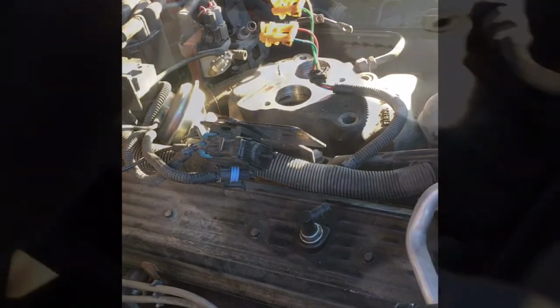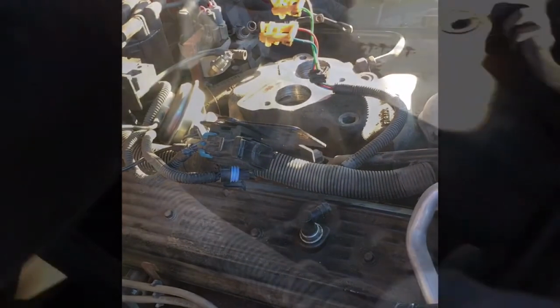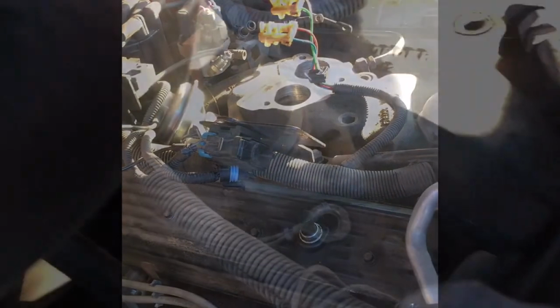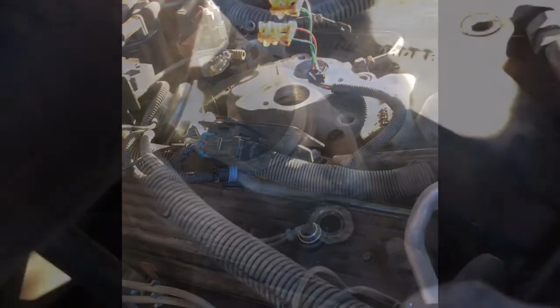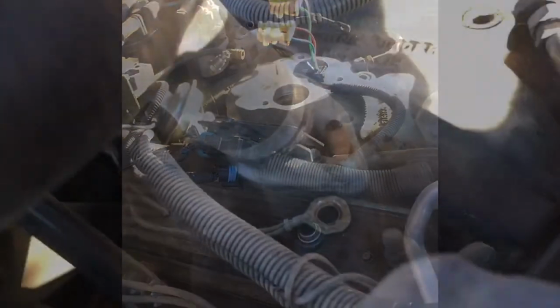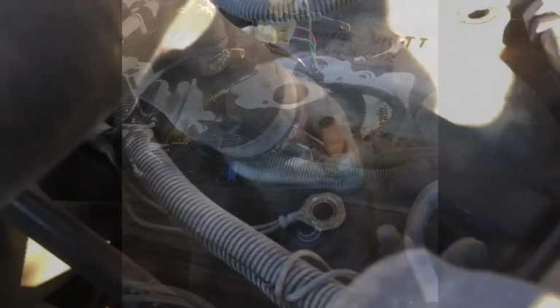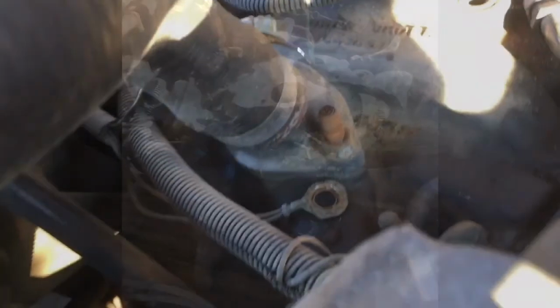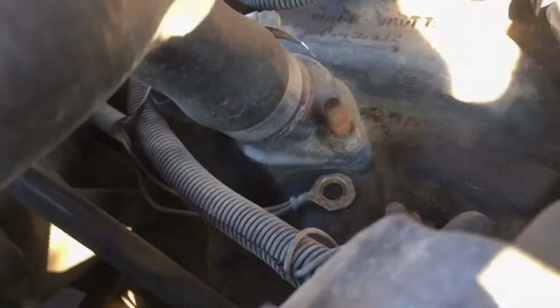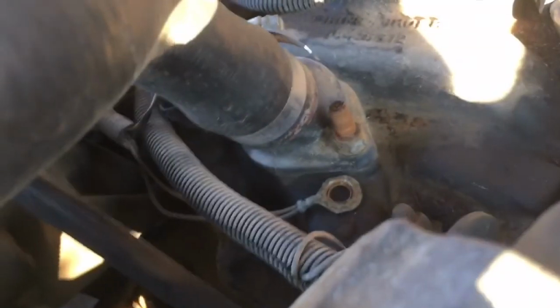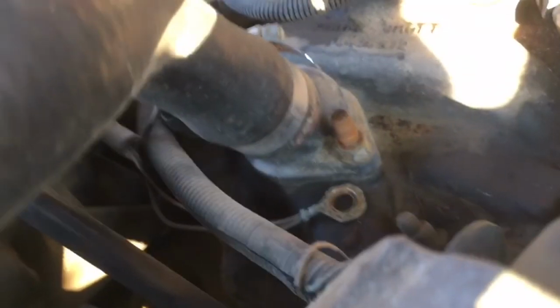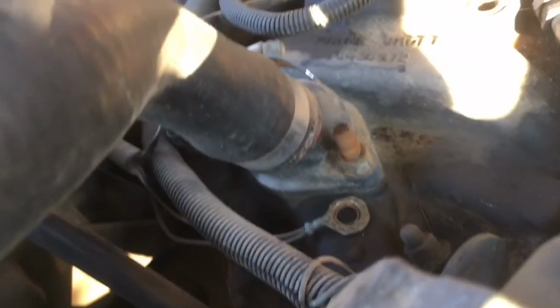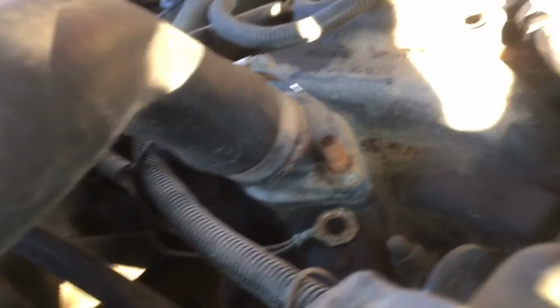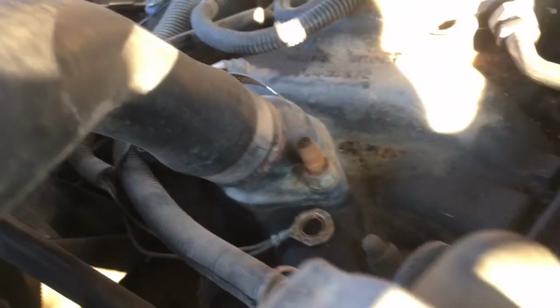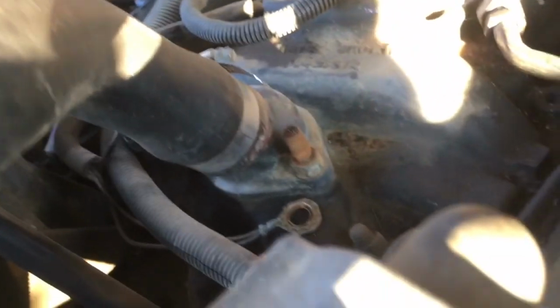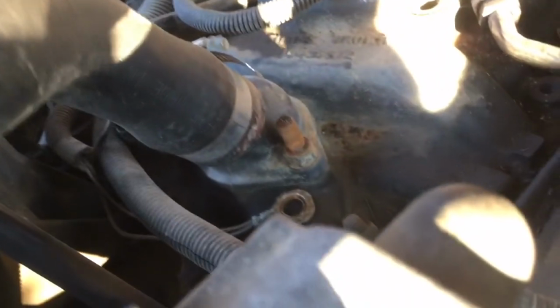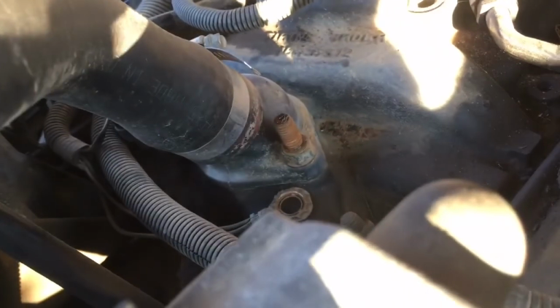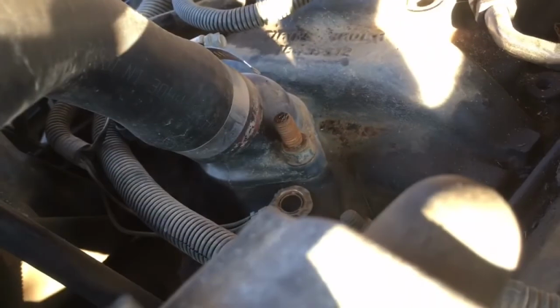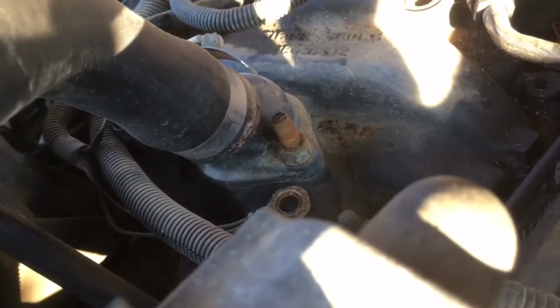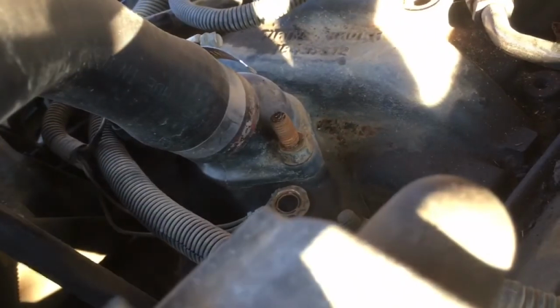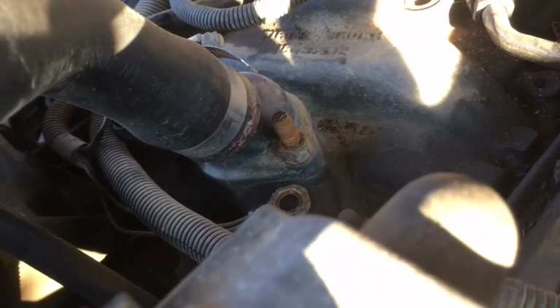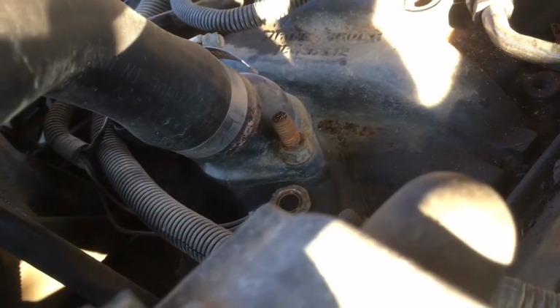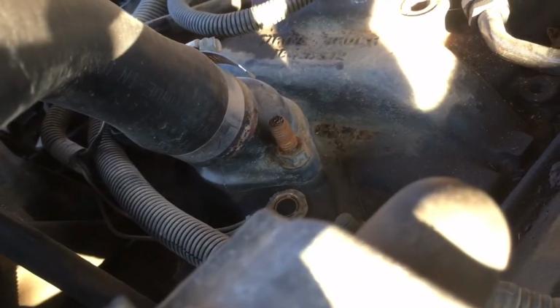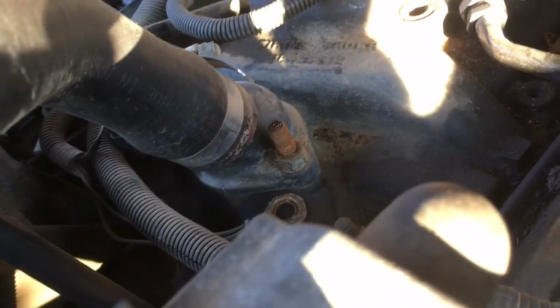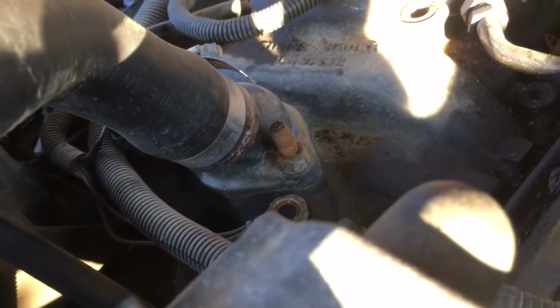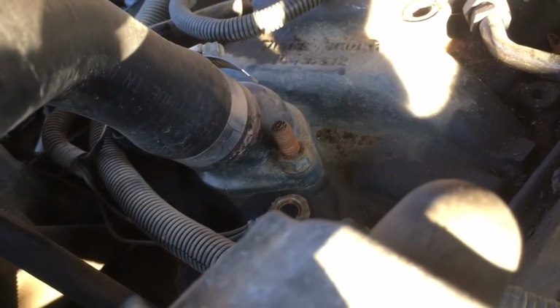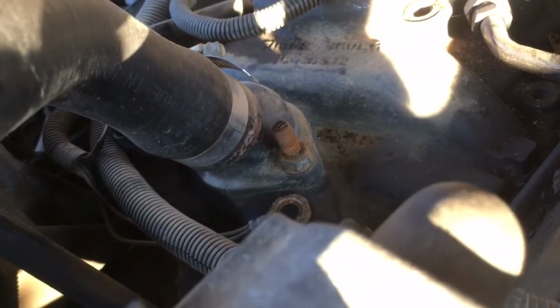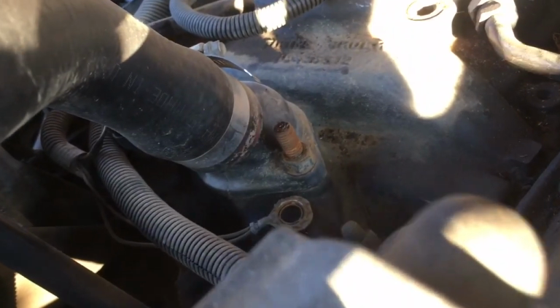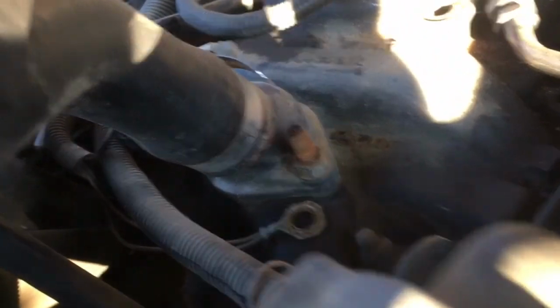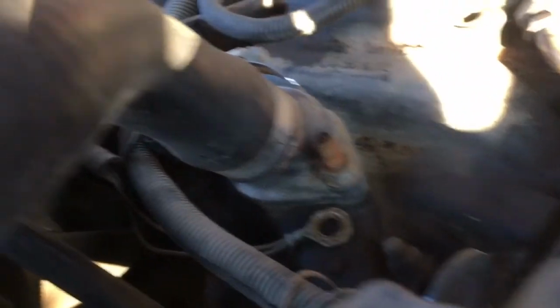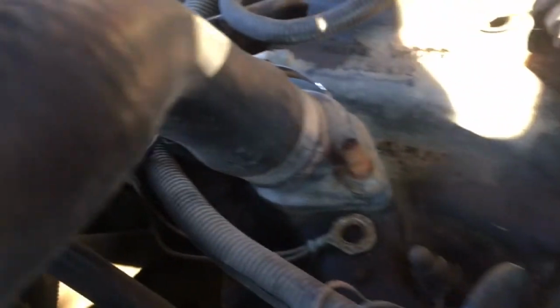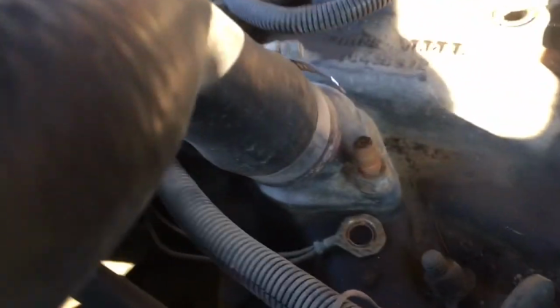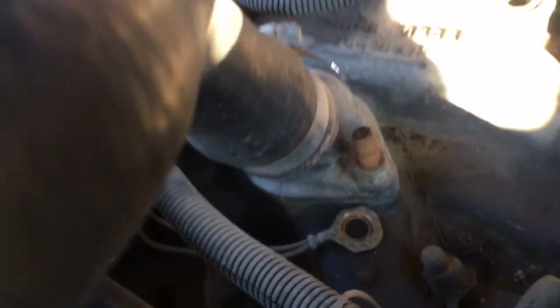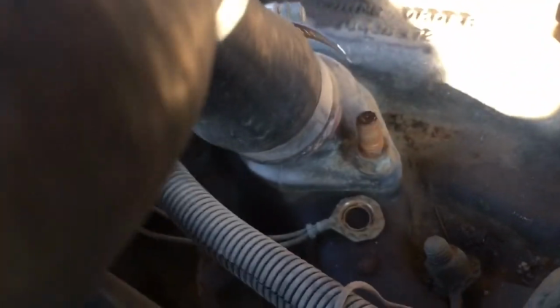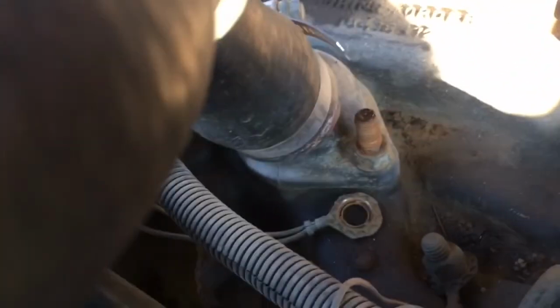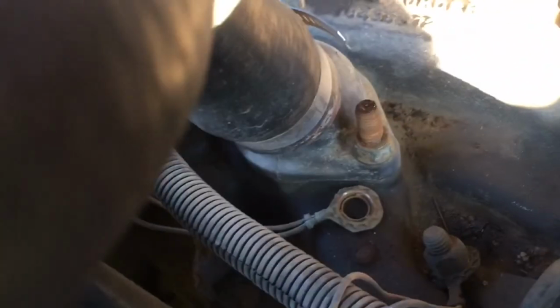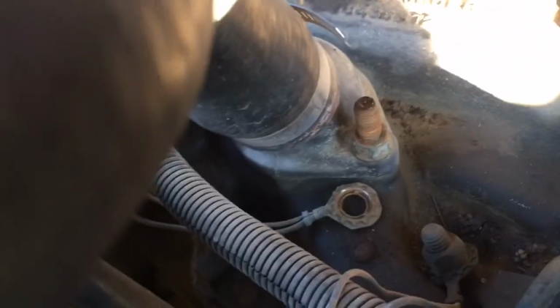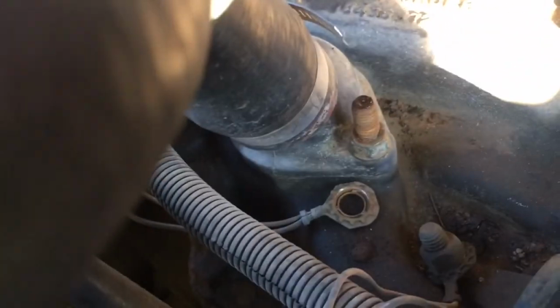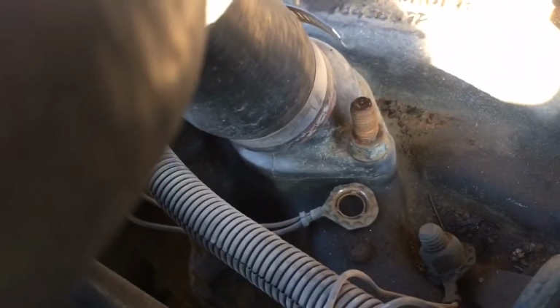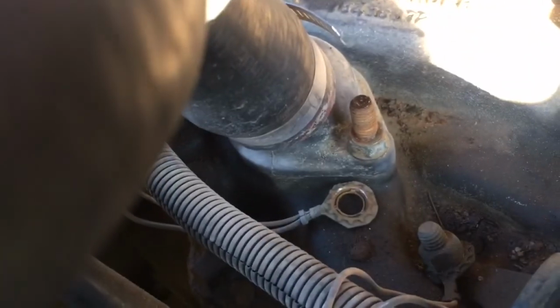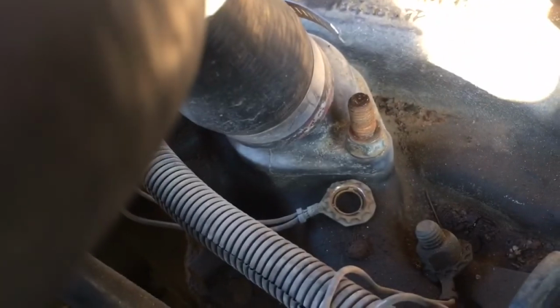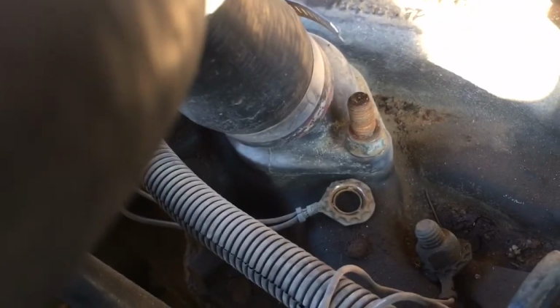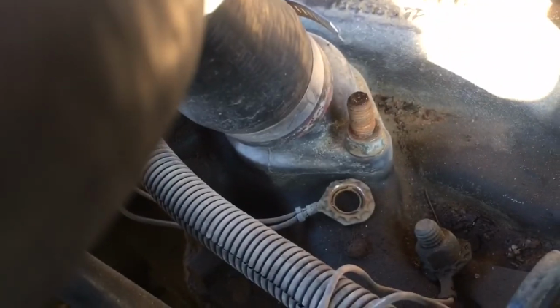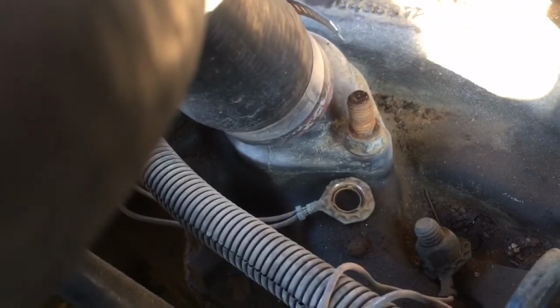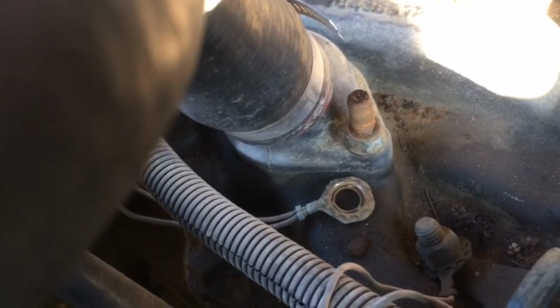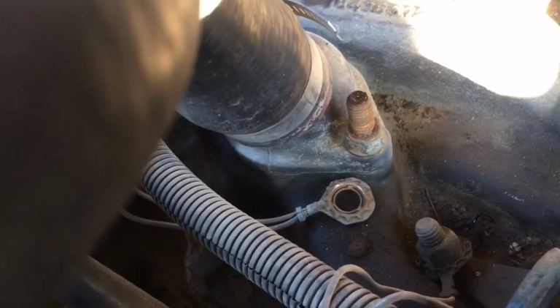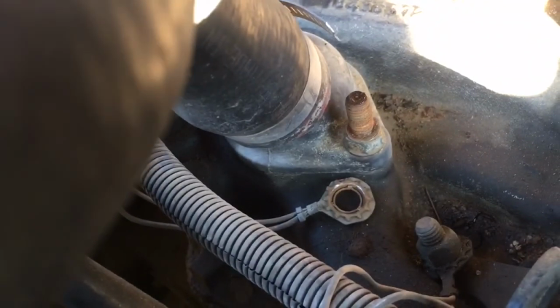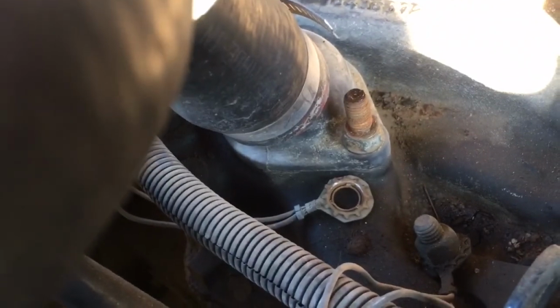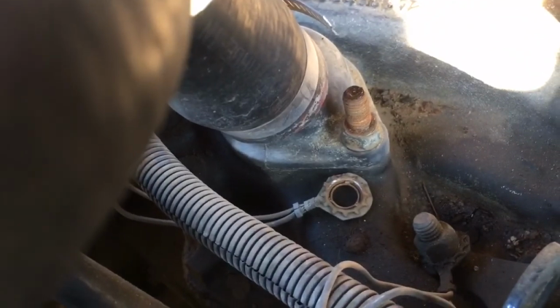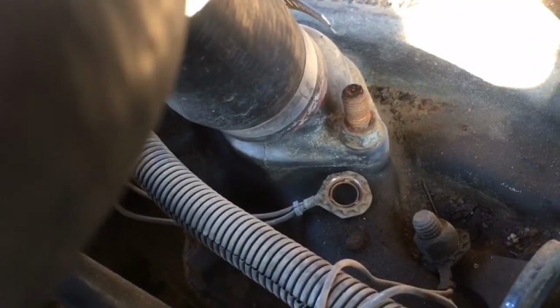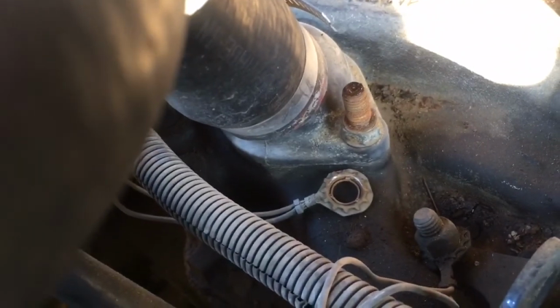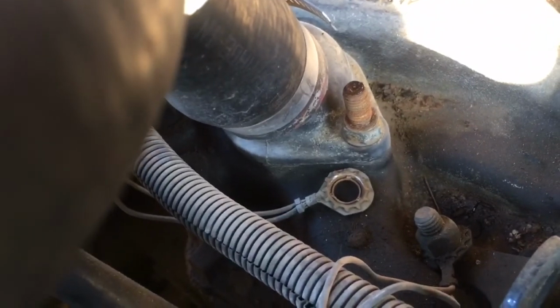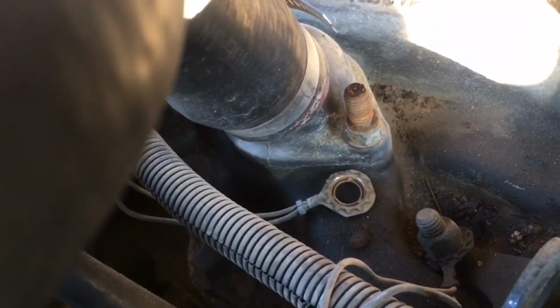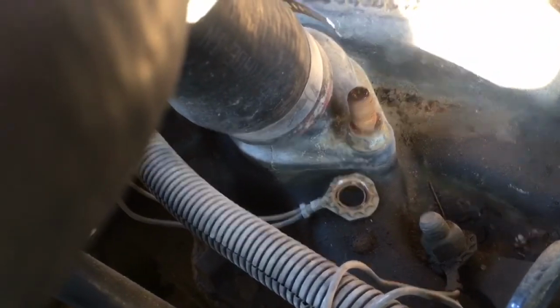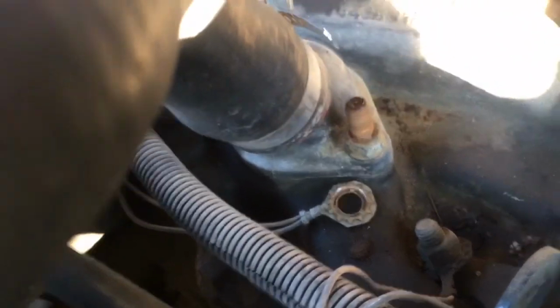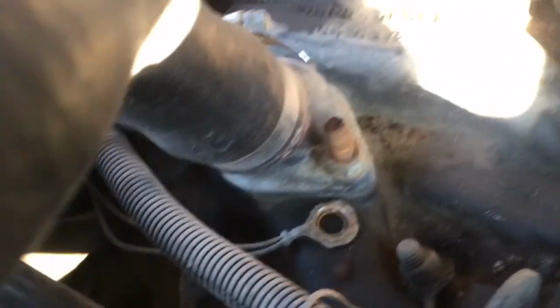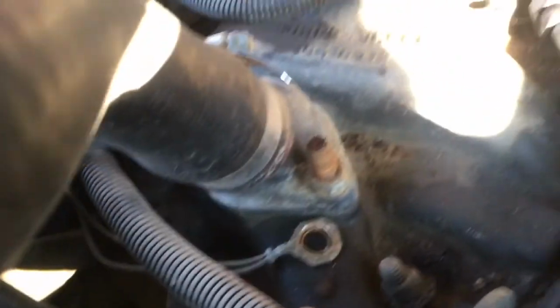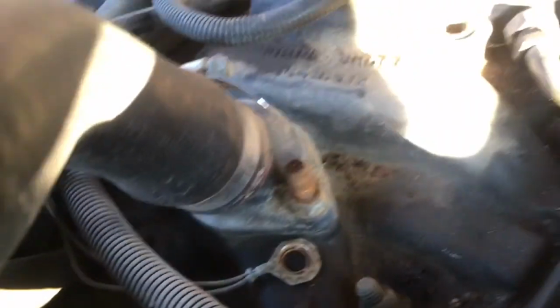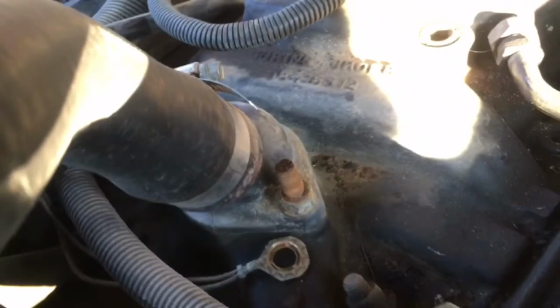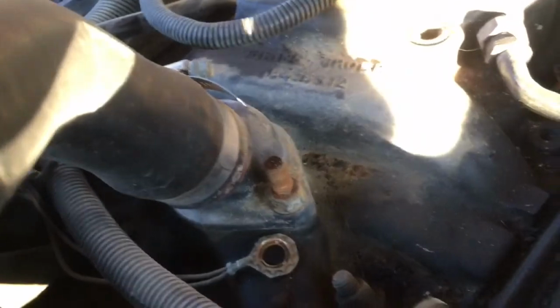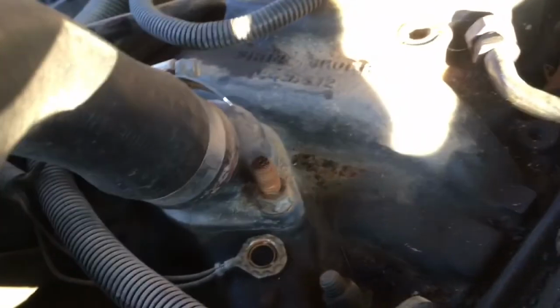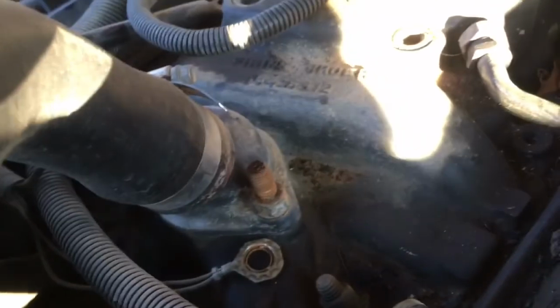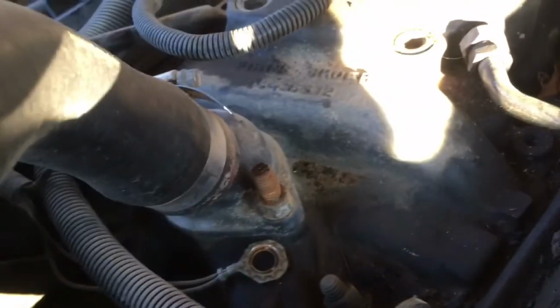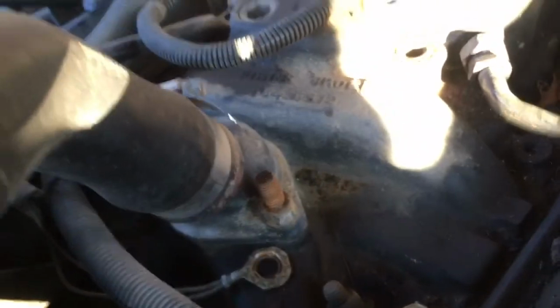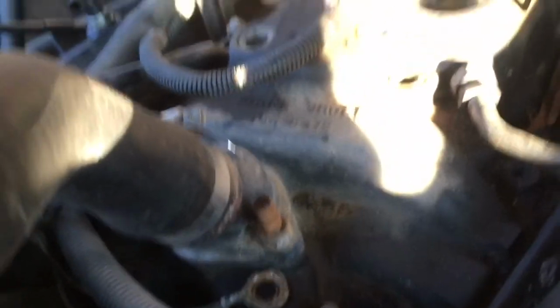When you get to this part, the thermostat, you're going to need a deep socket. This is just one of those things you run into.